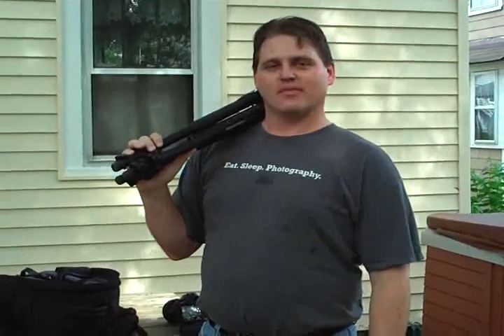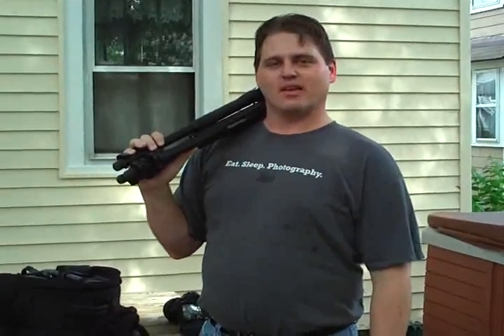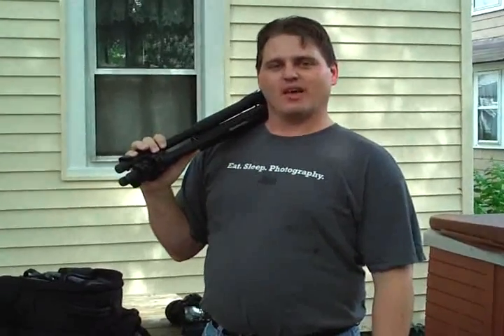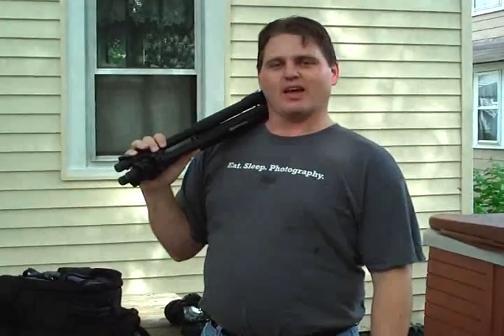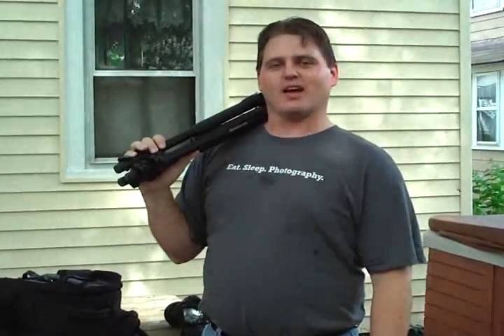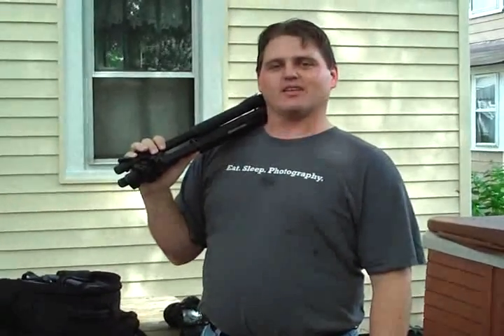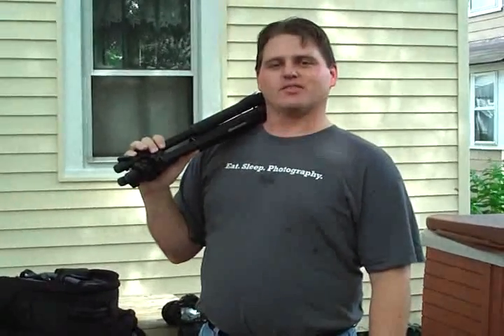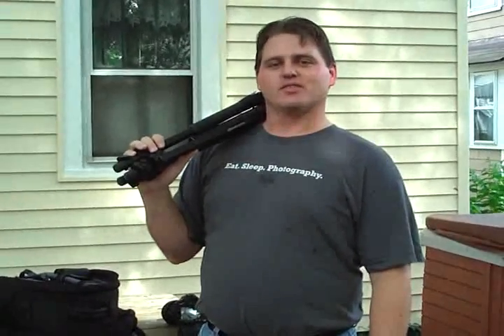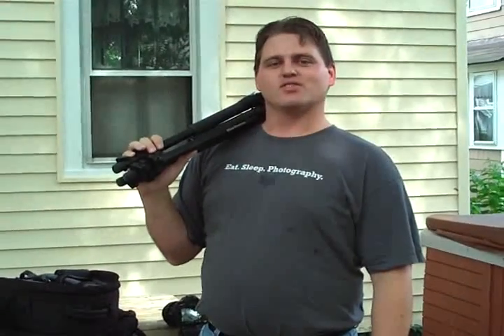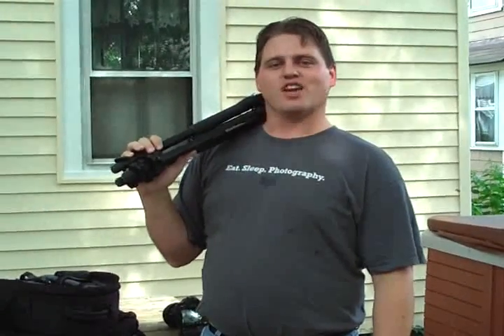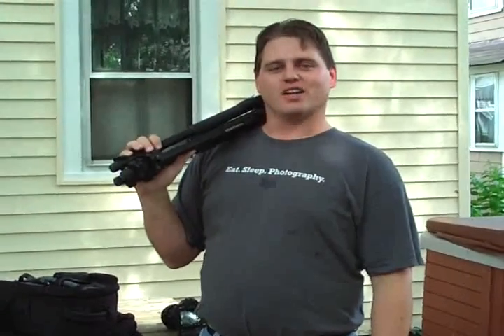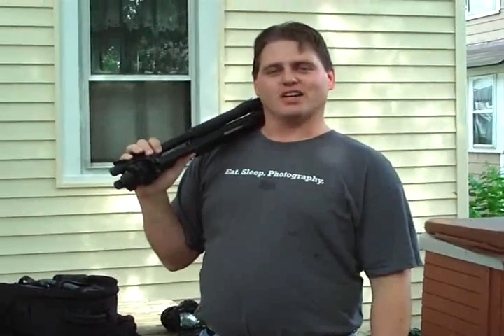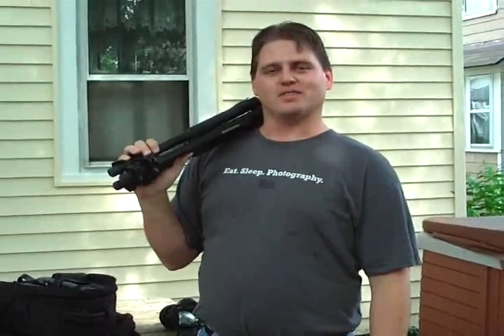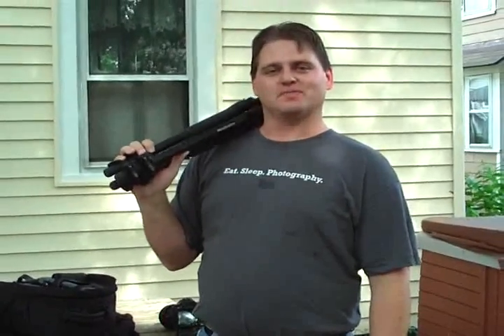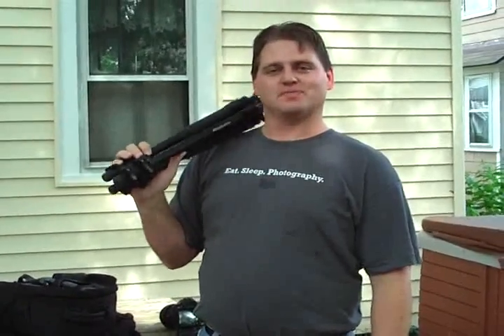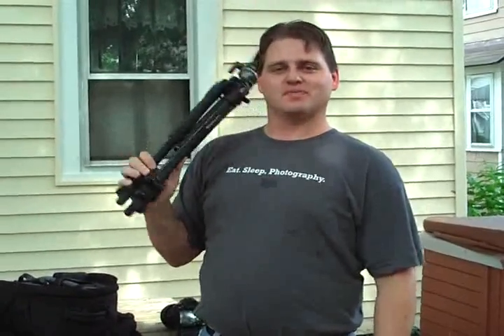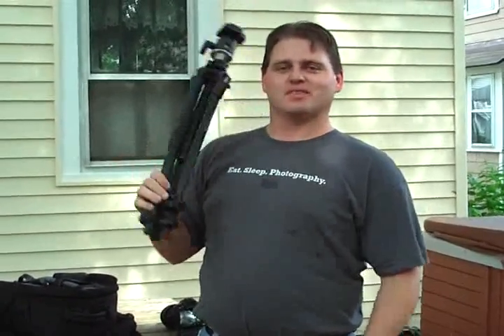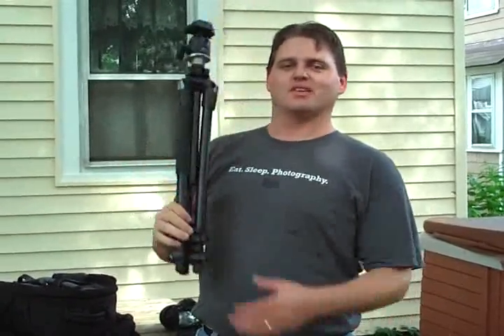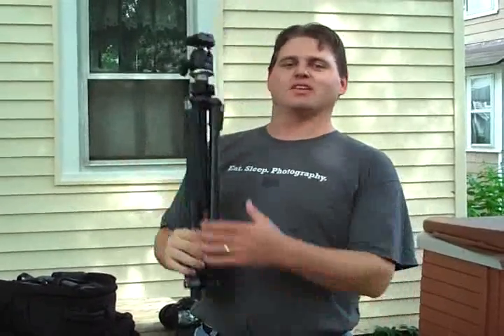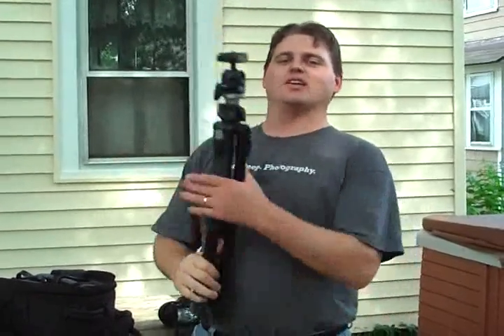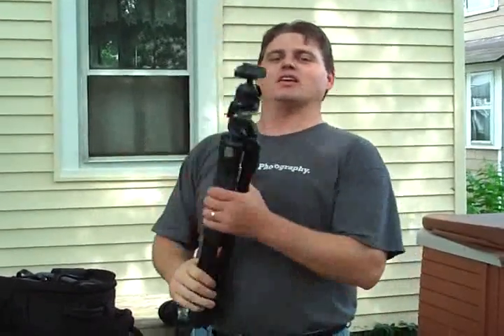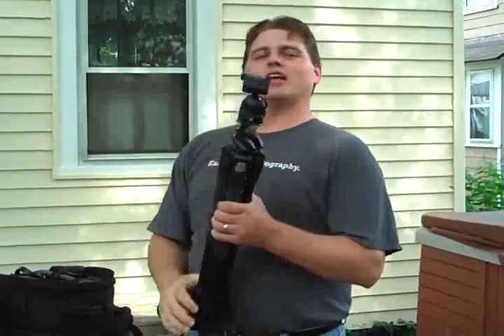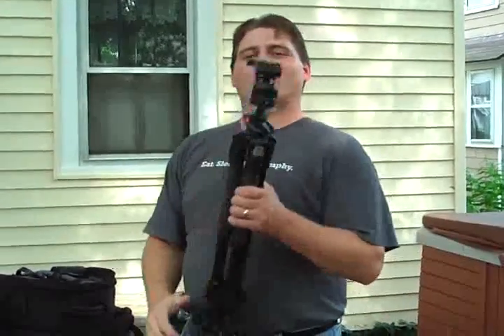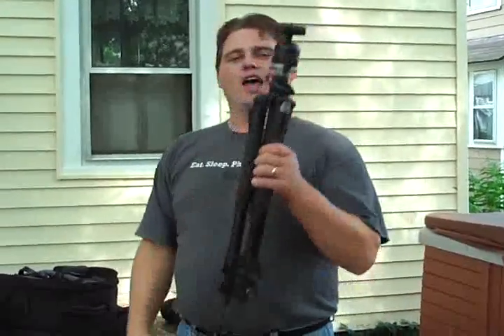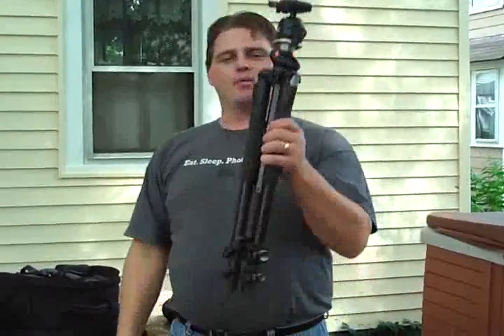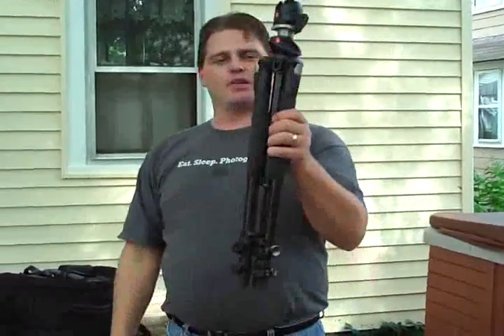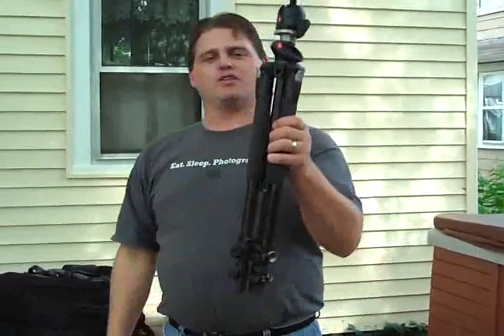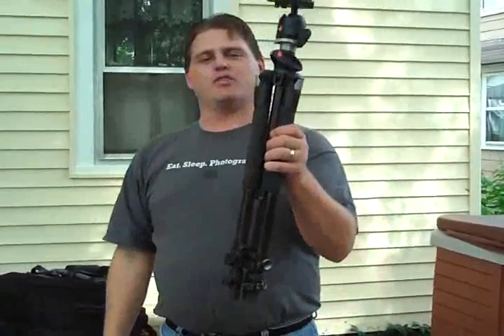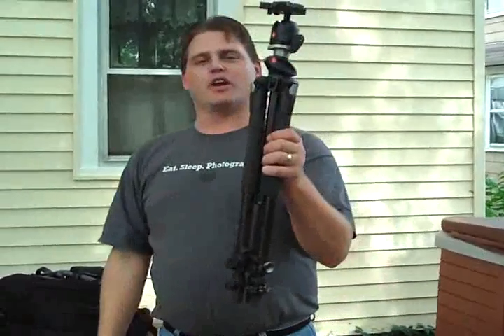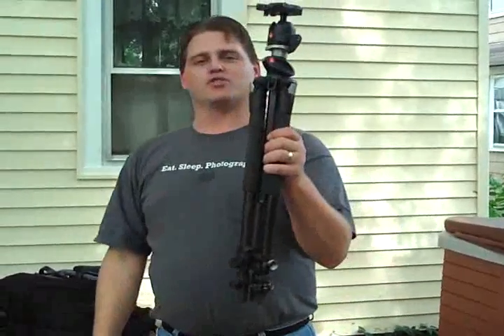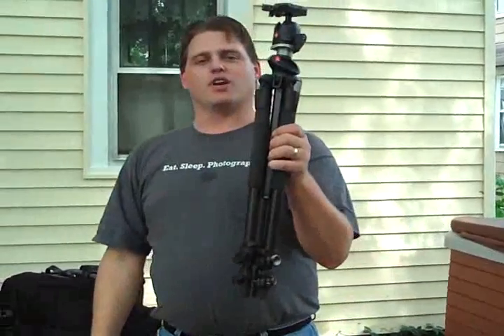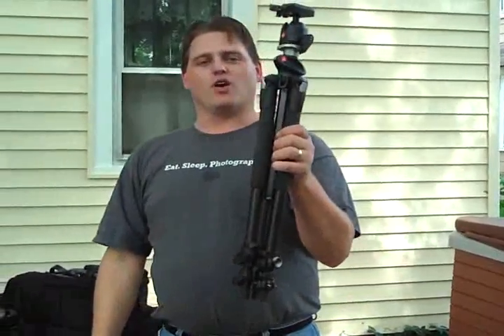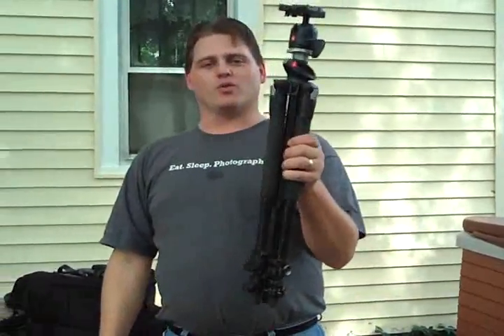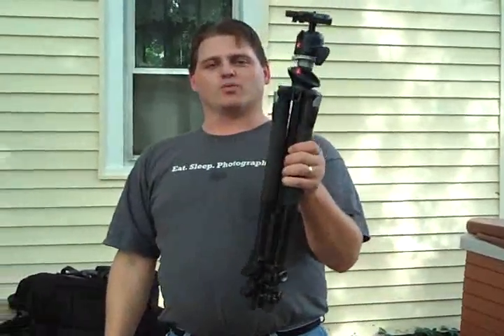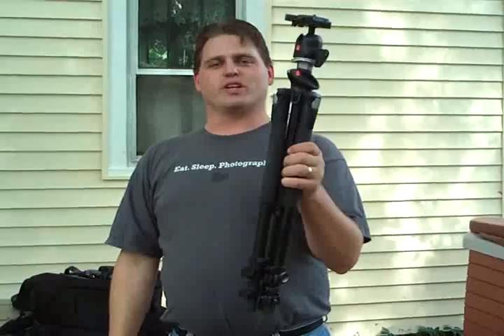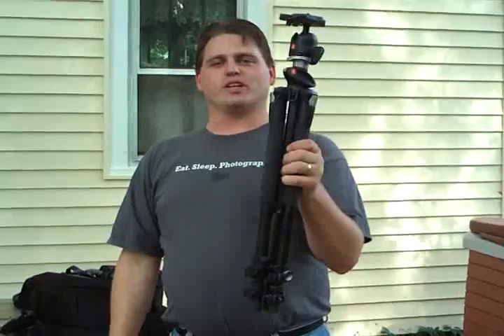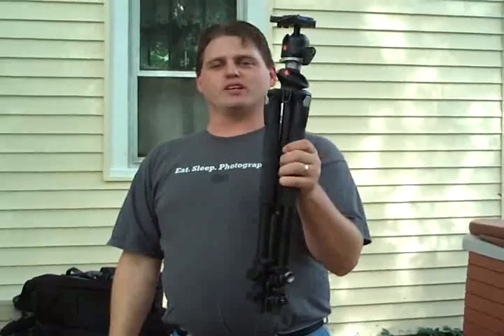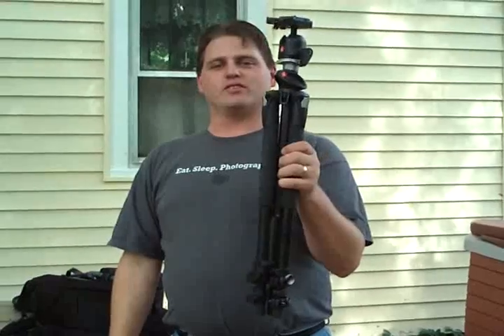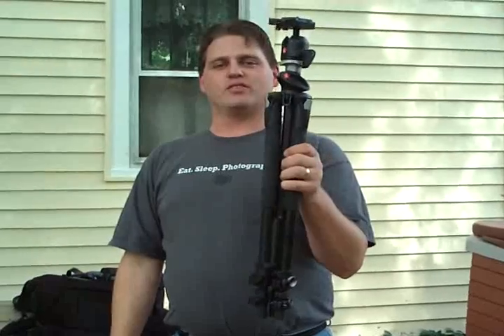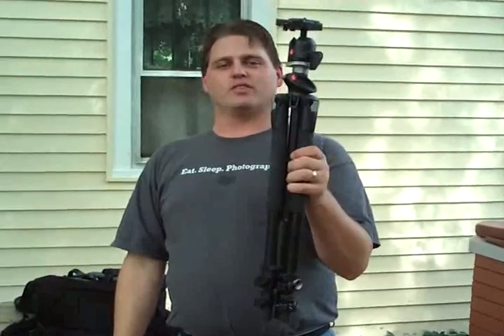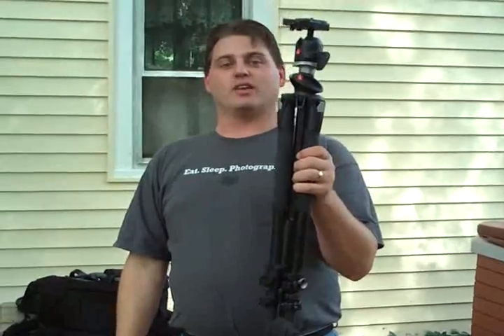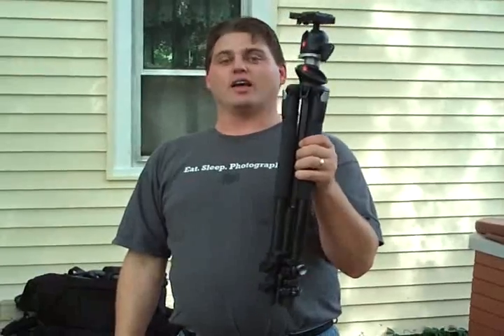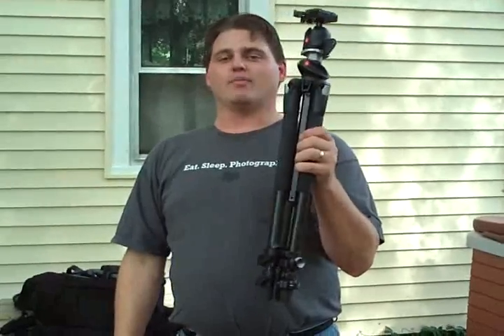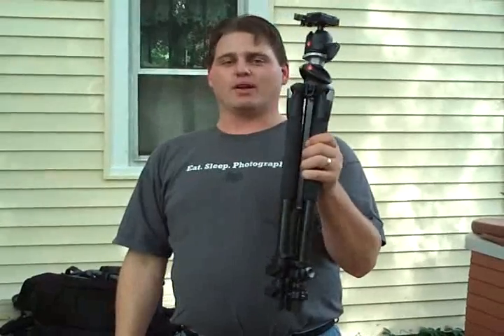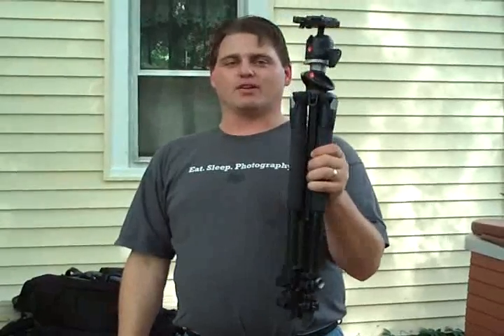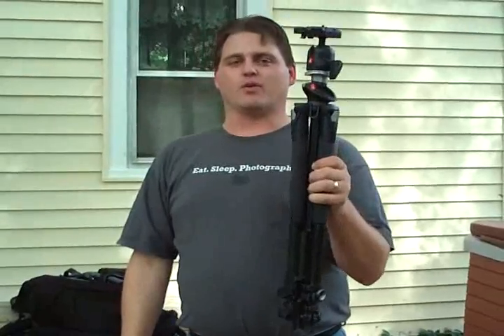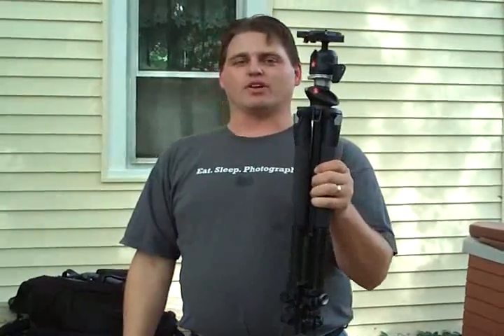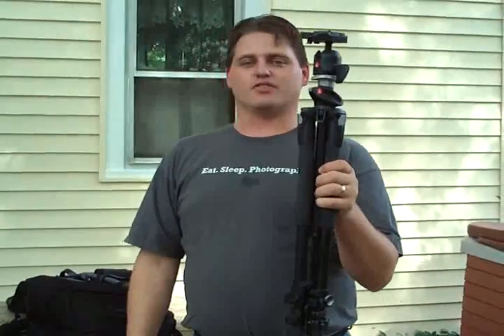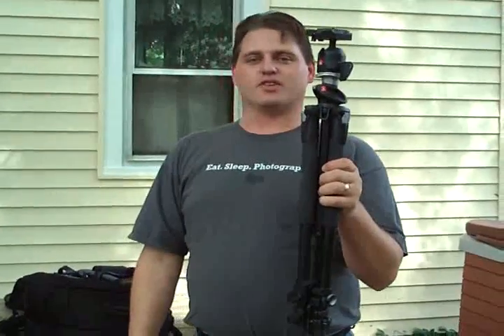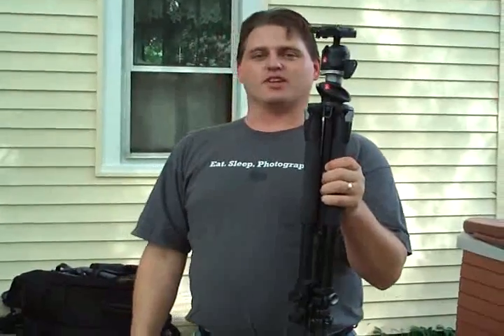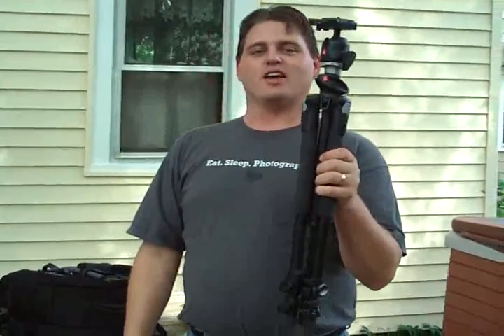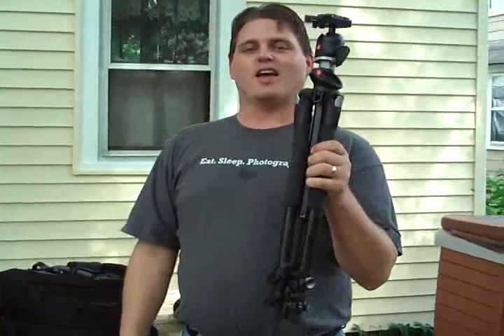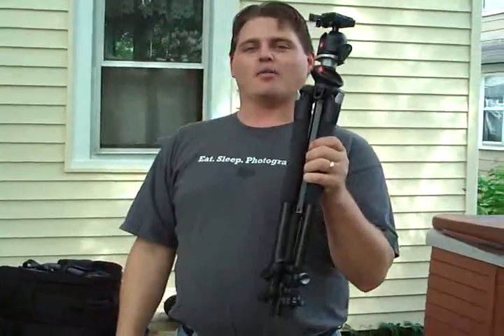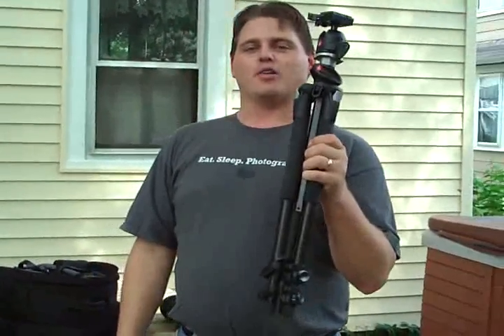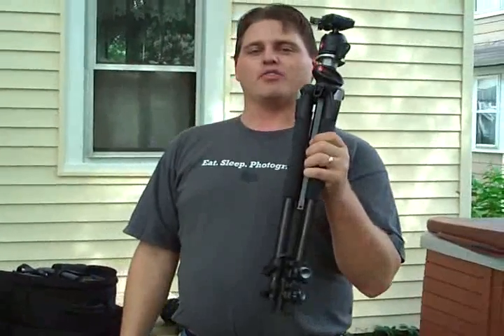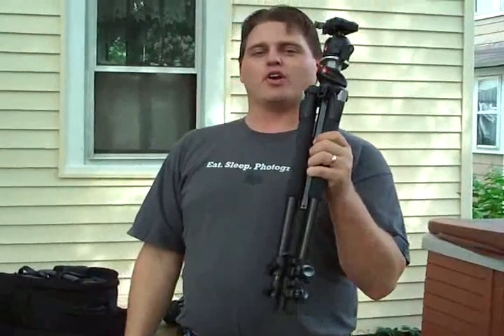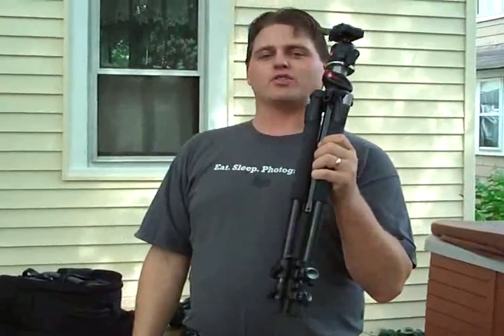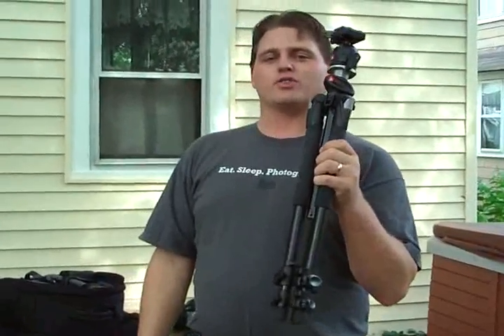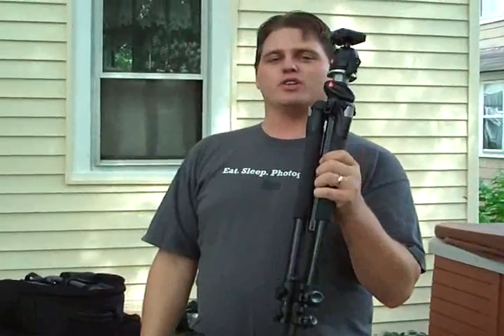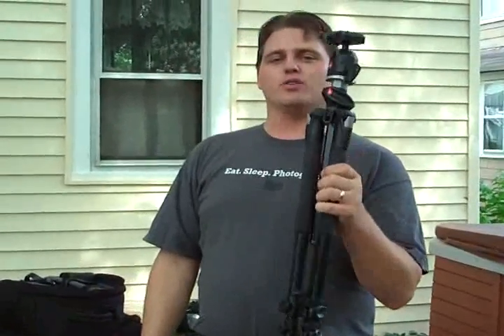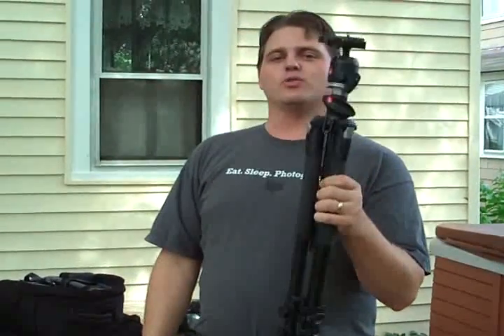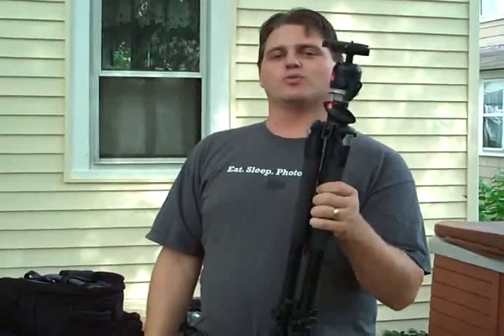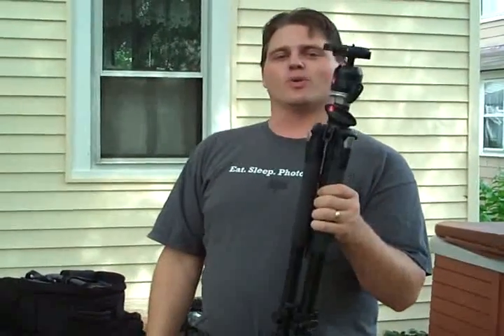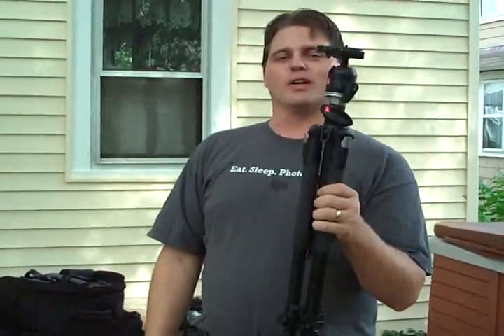Hey guys, Shan here. How many of you actually own one of these? And better question, how many of you actually use one?